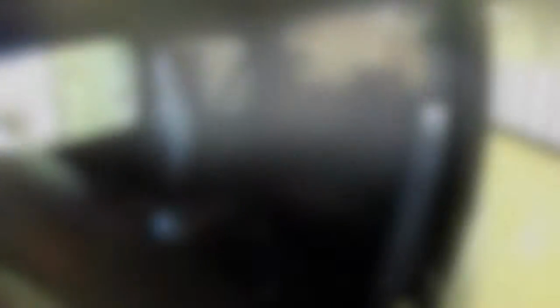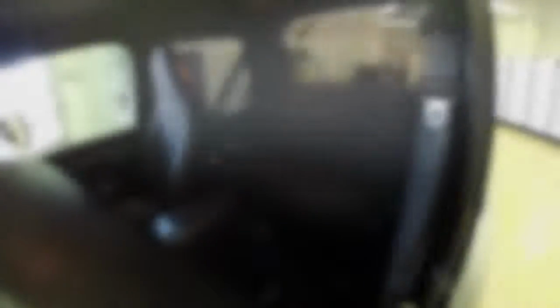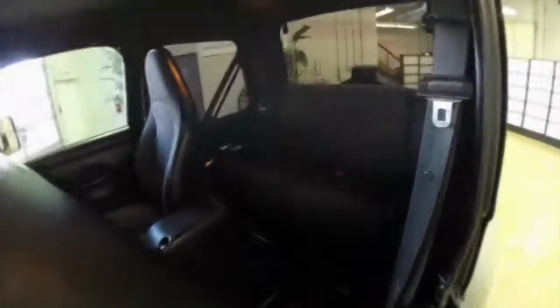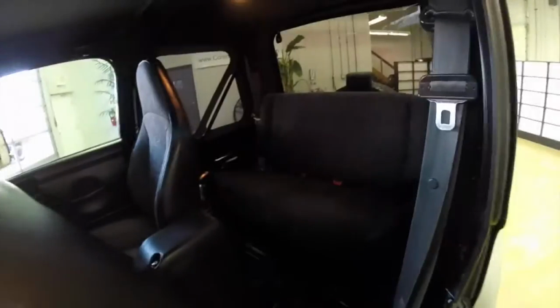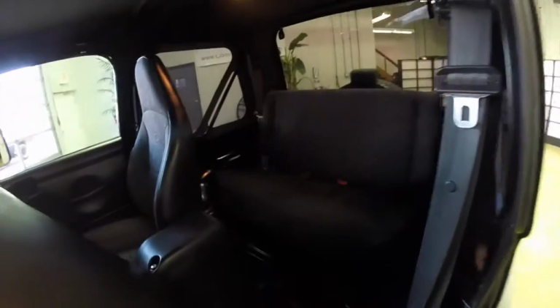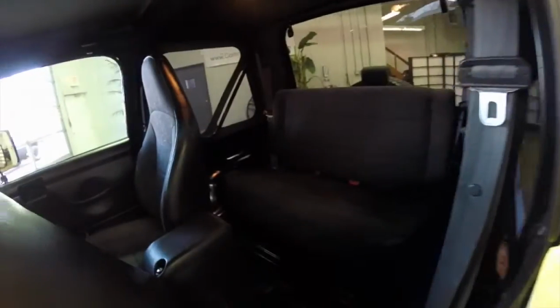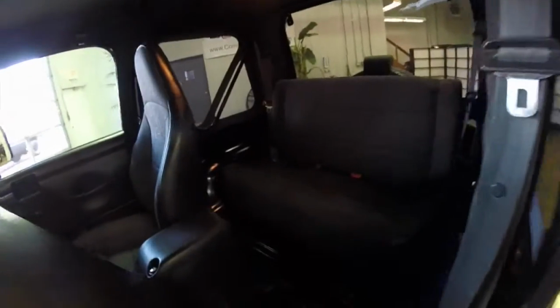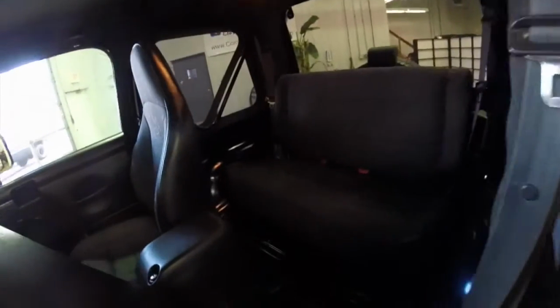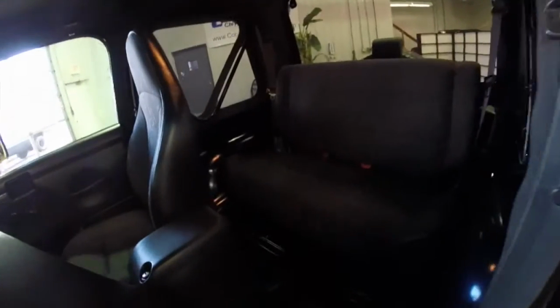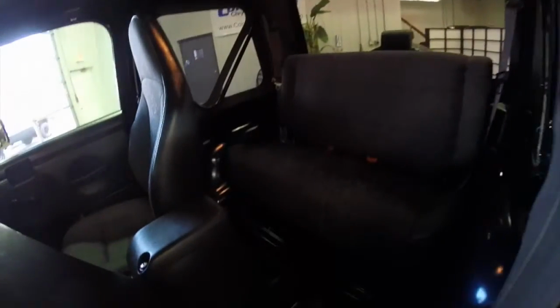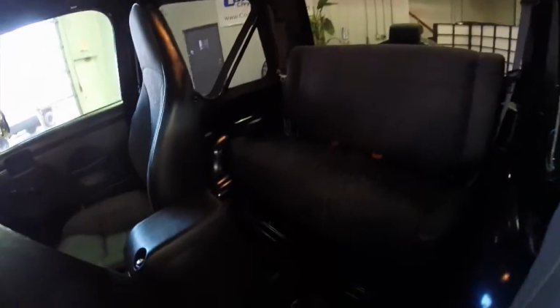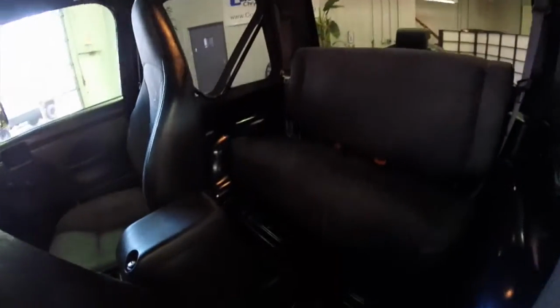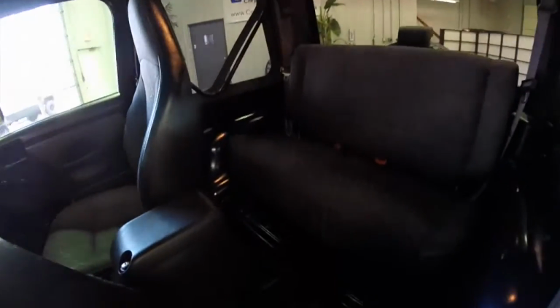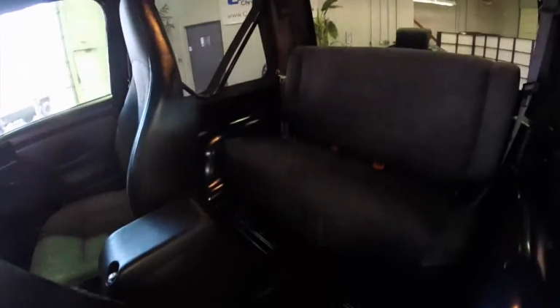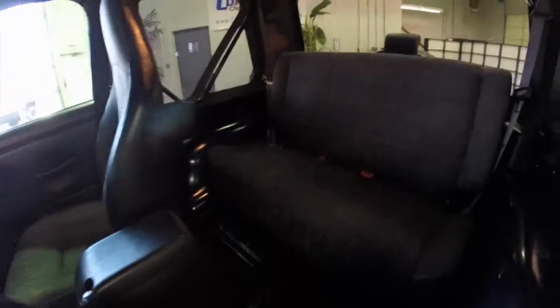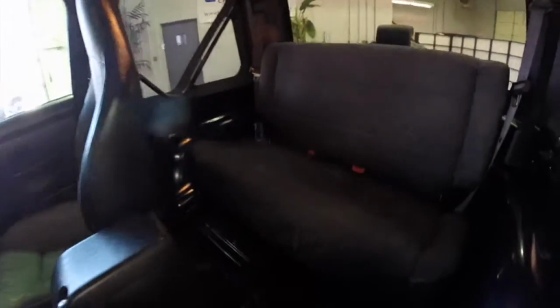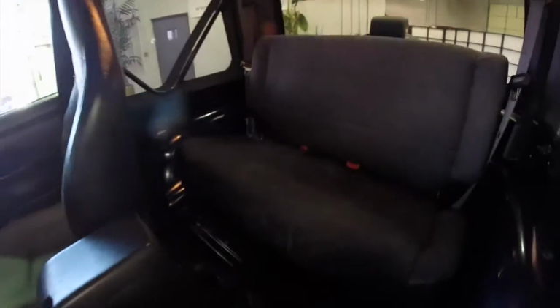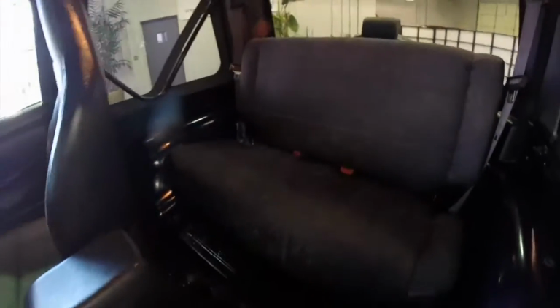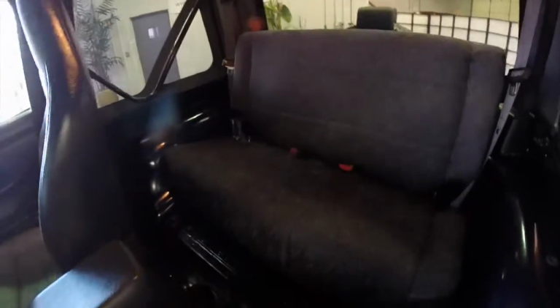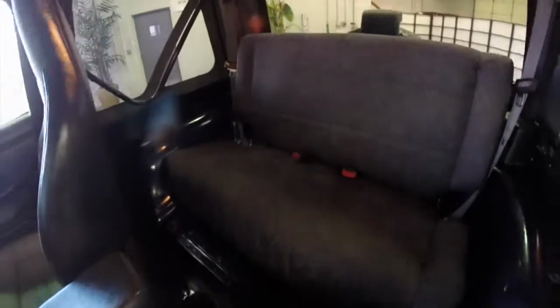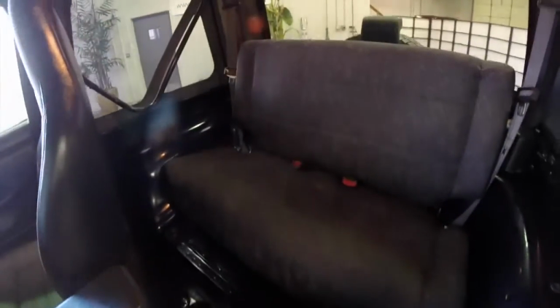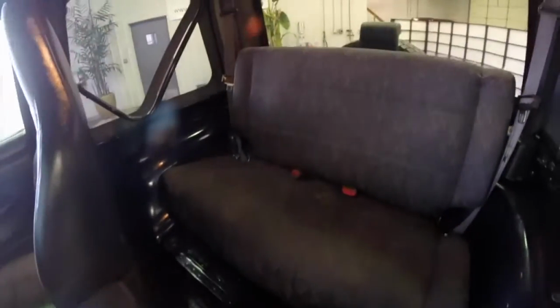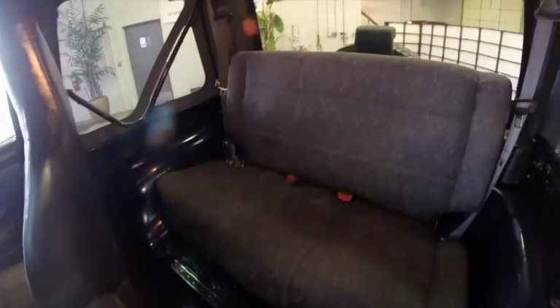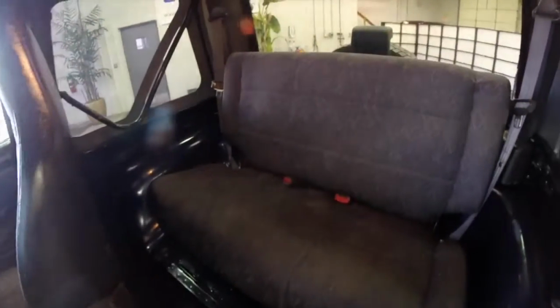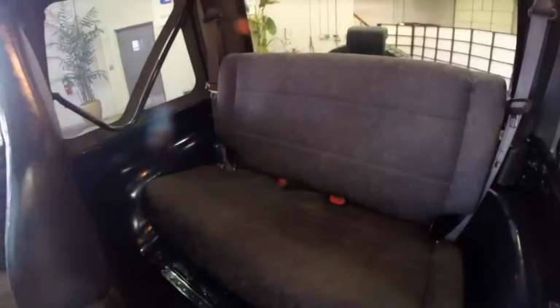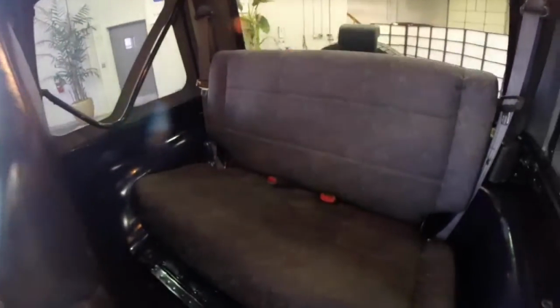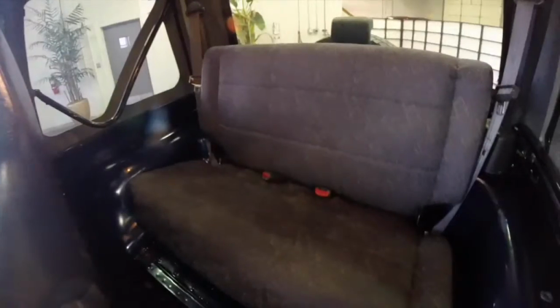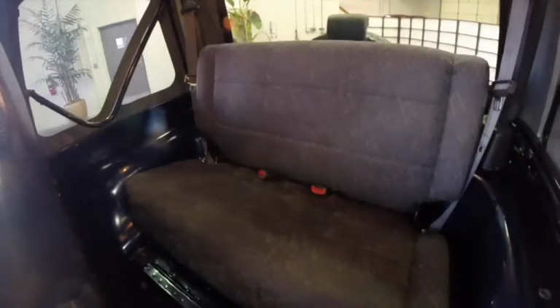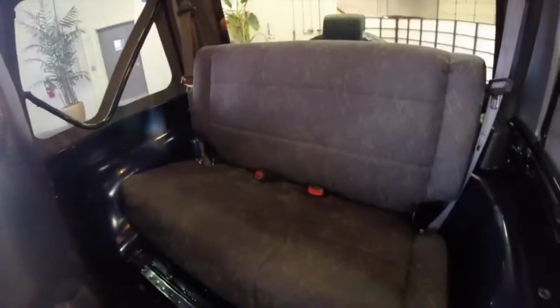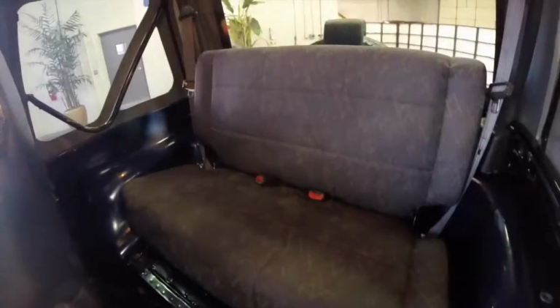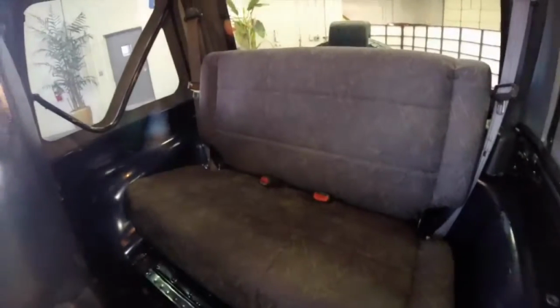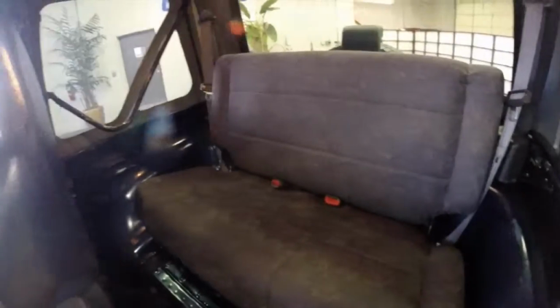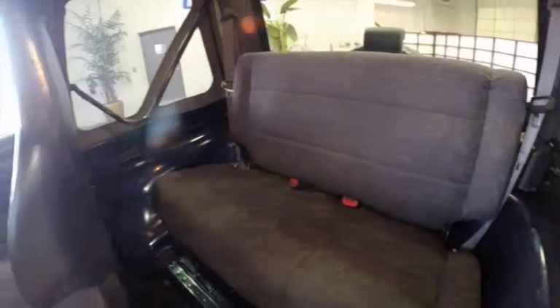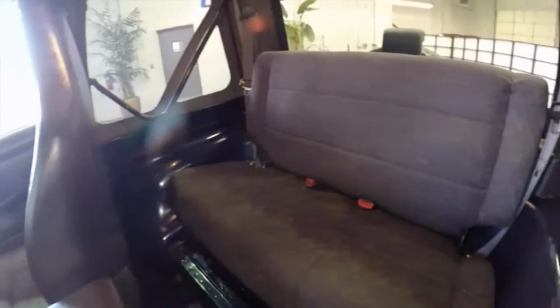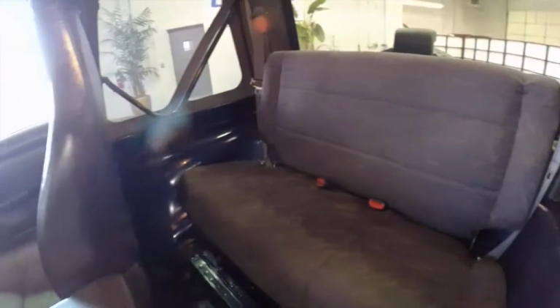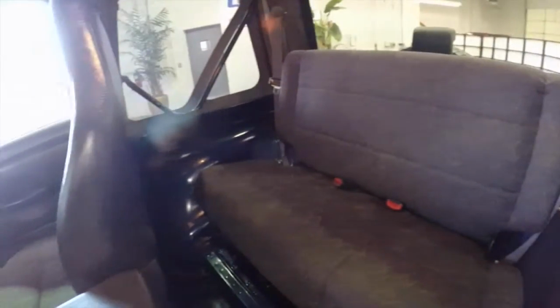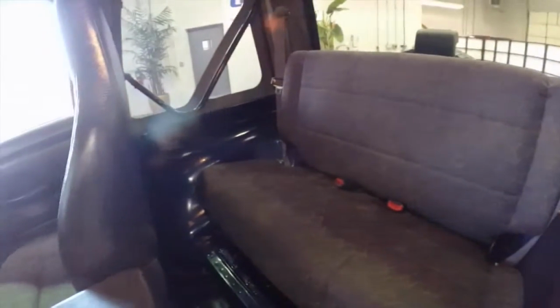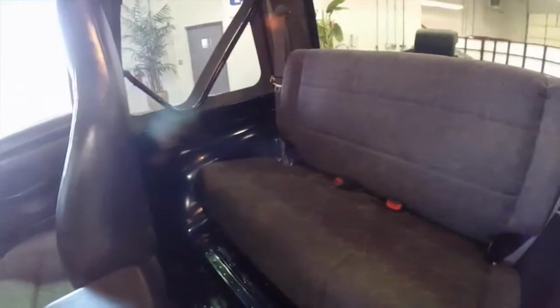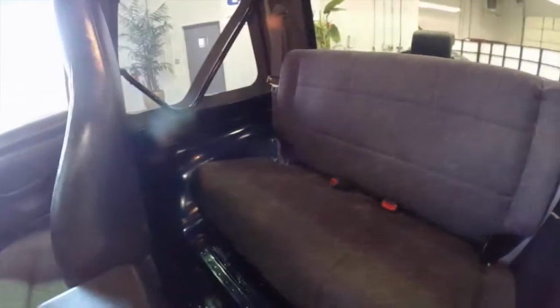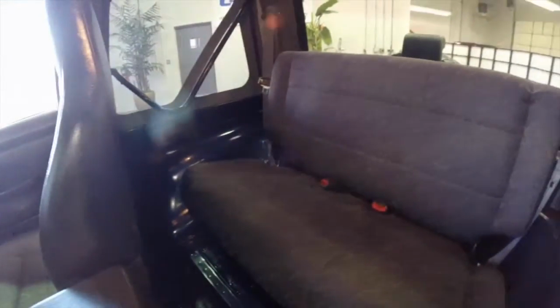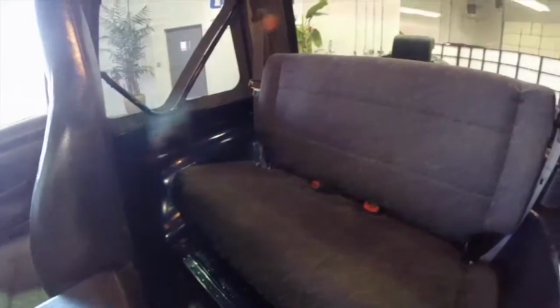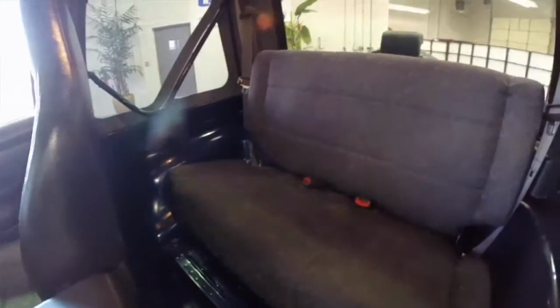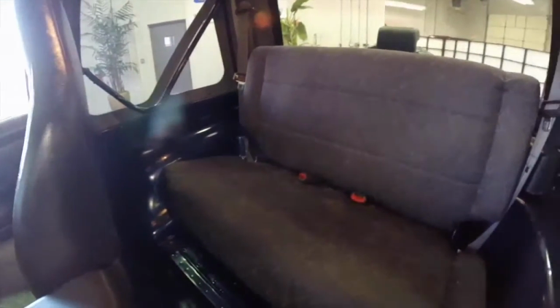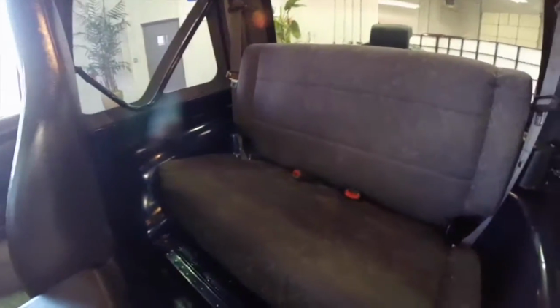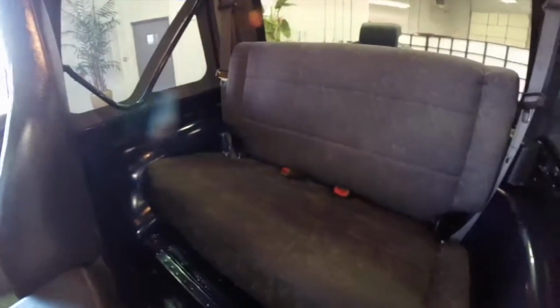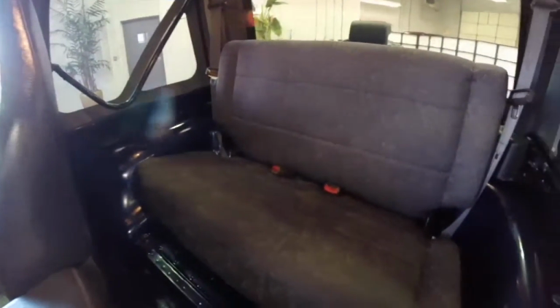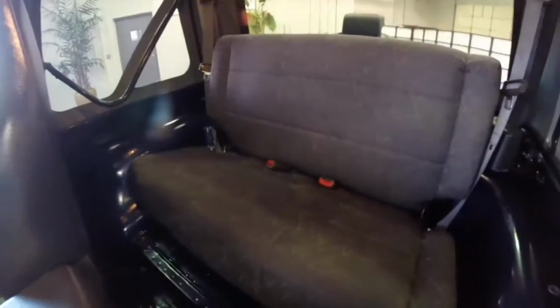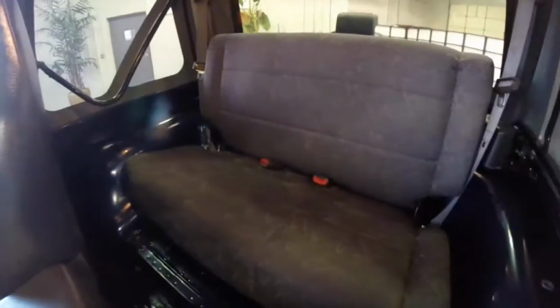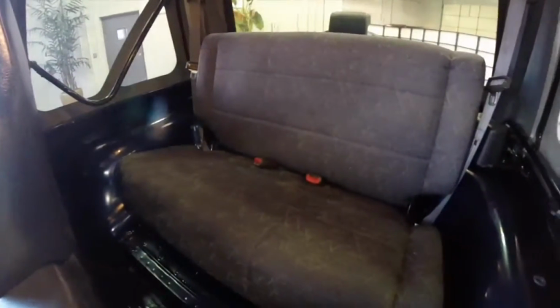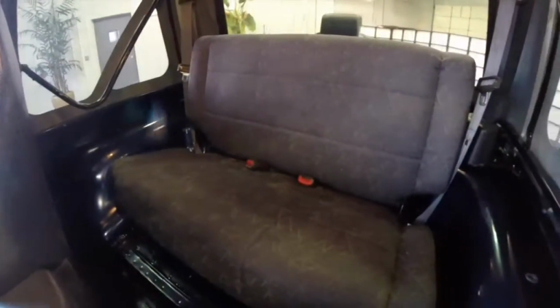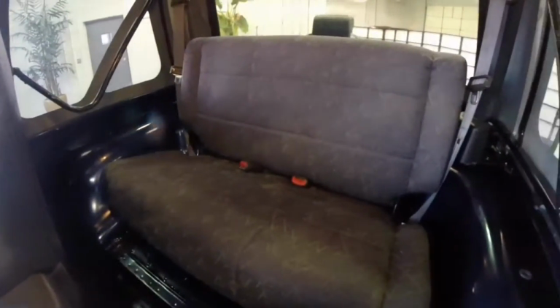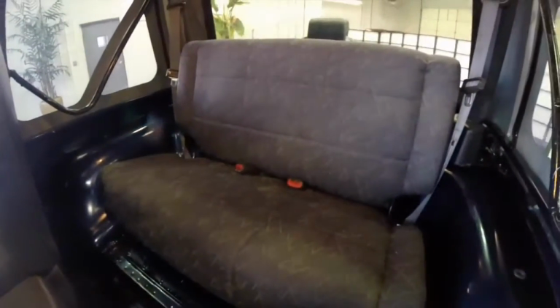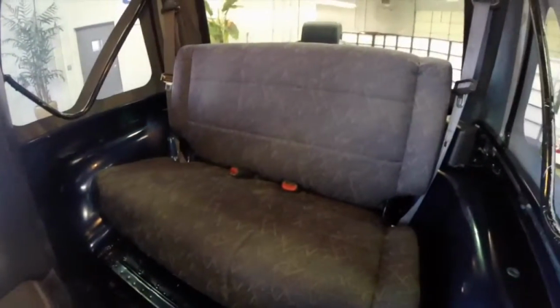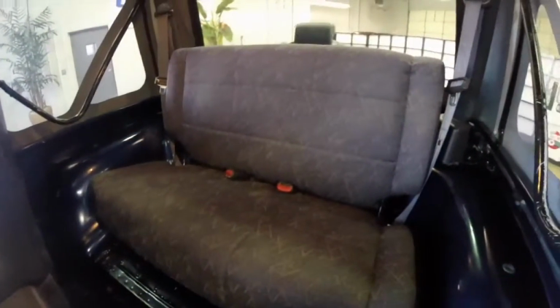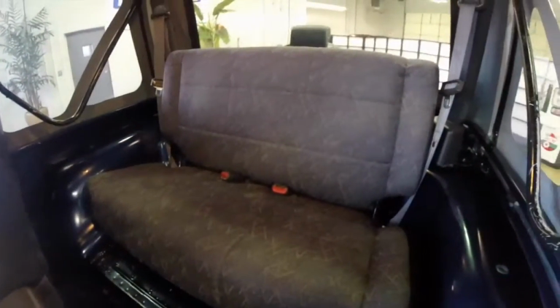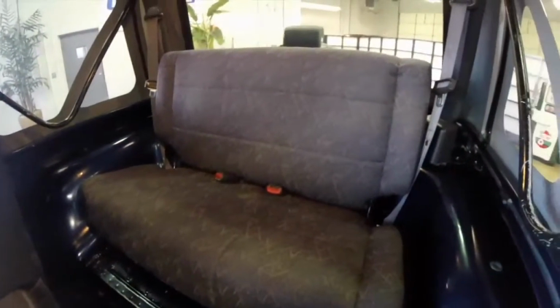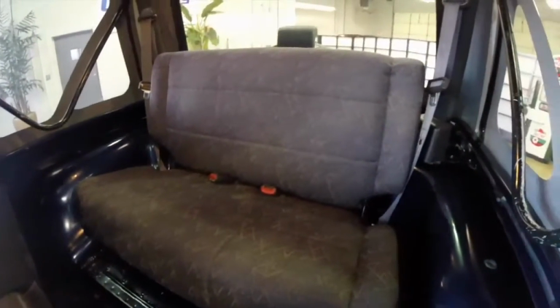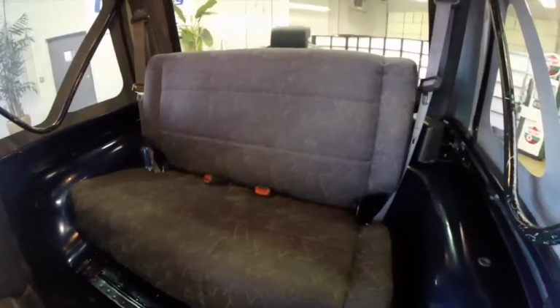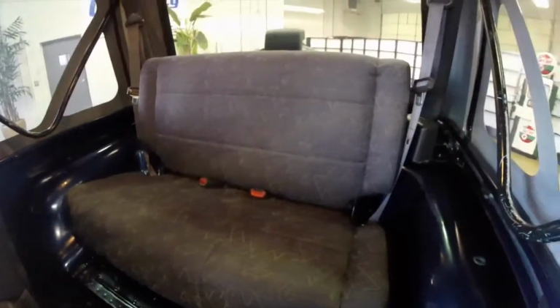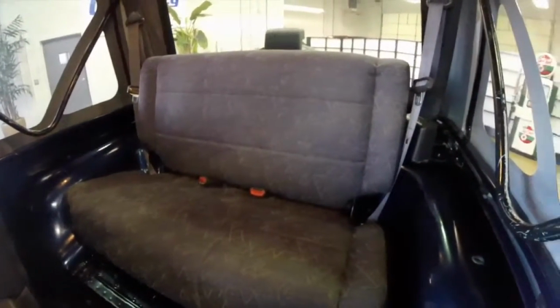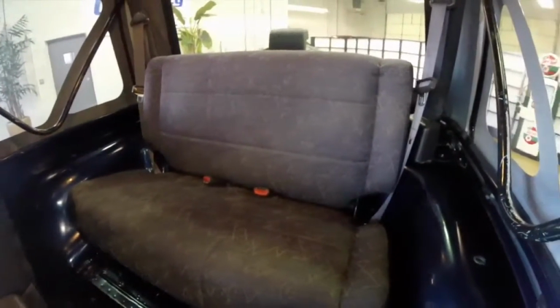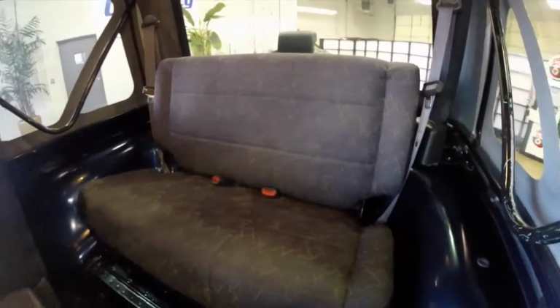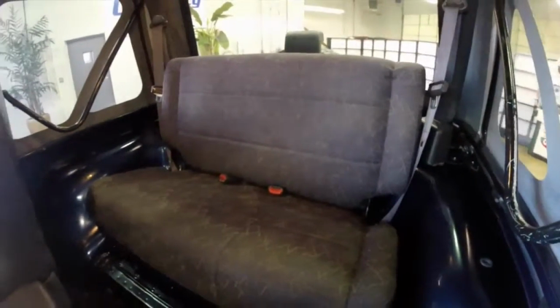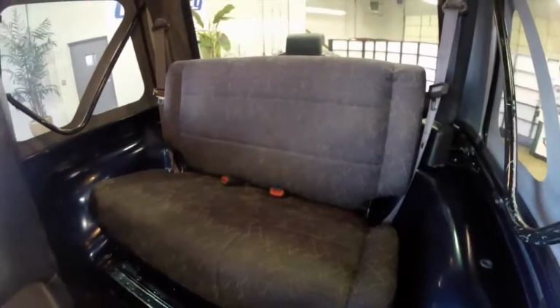Taking a look at the back seat — it seats two, and is foldable and removable.